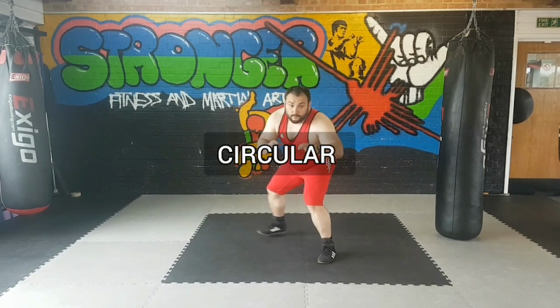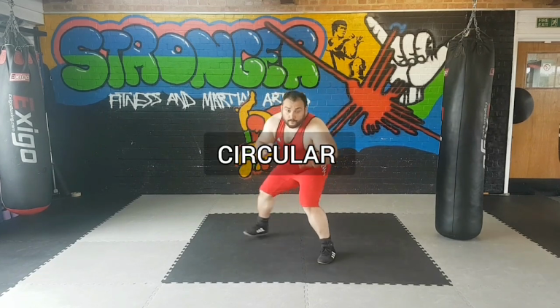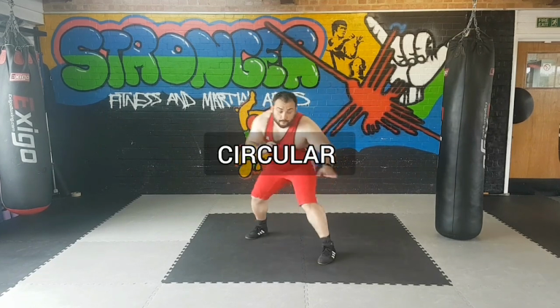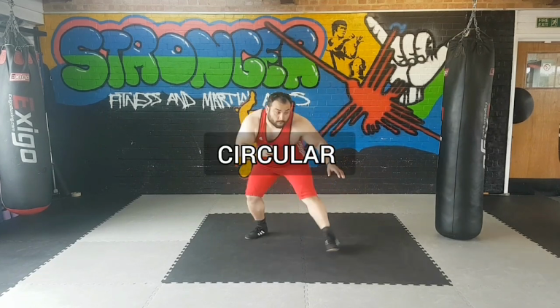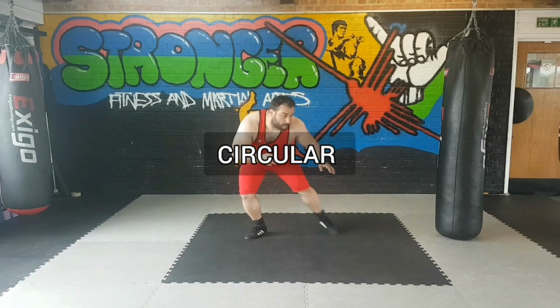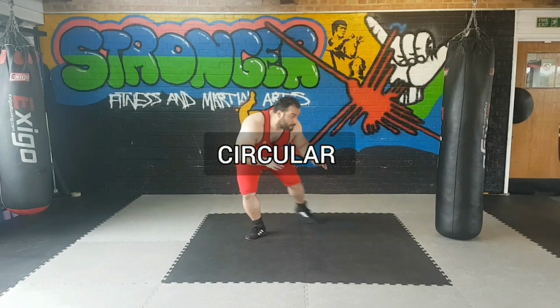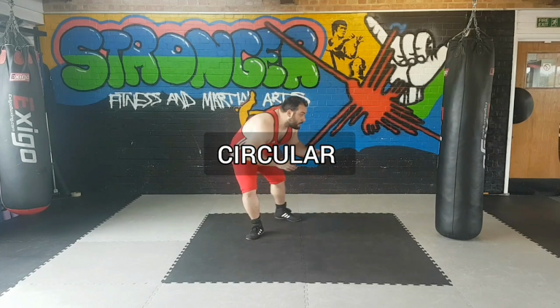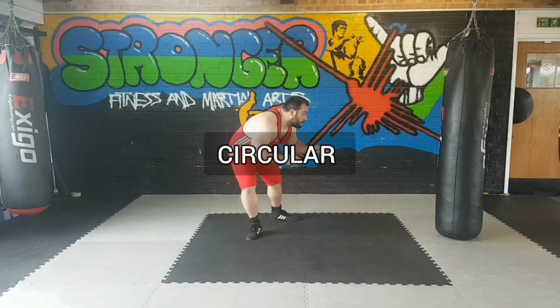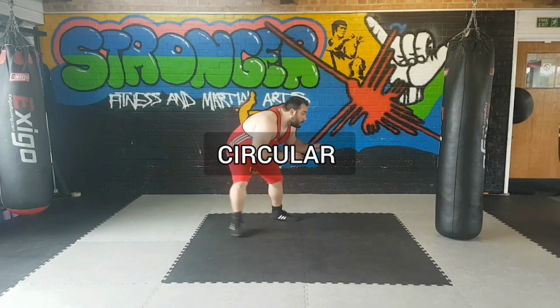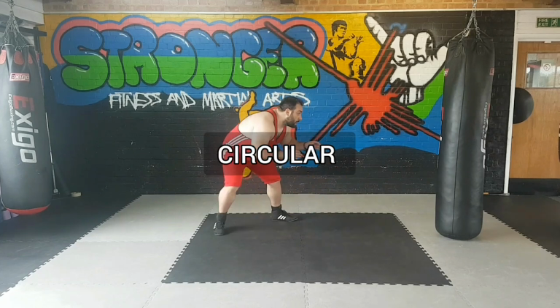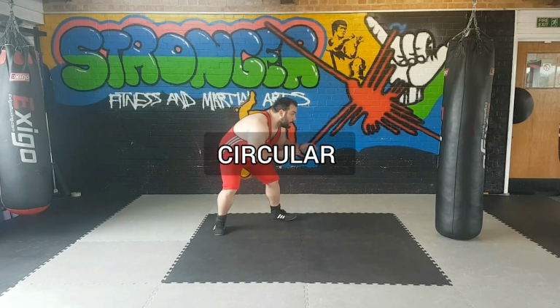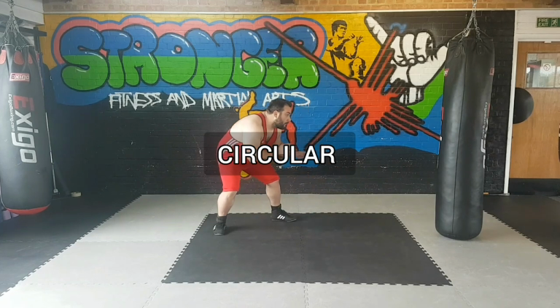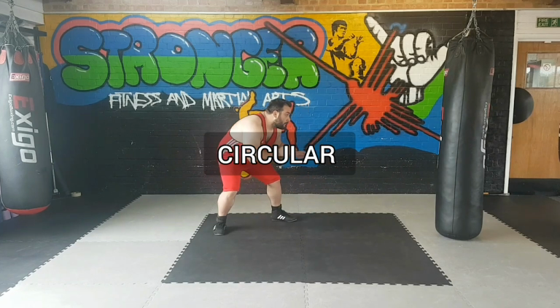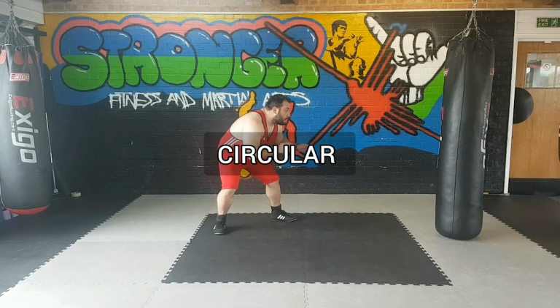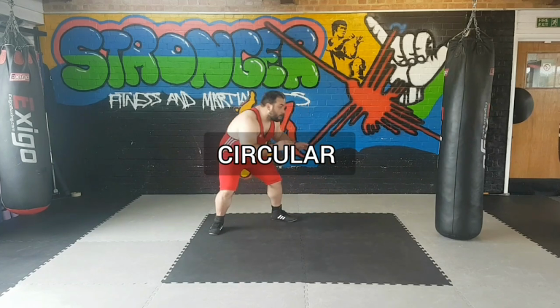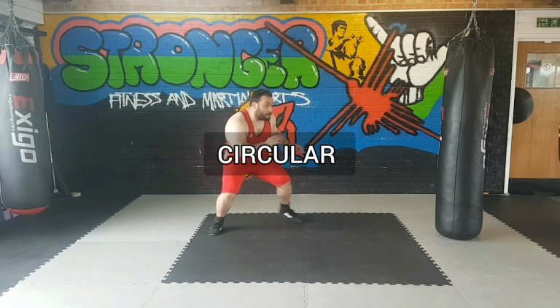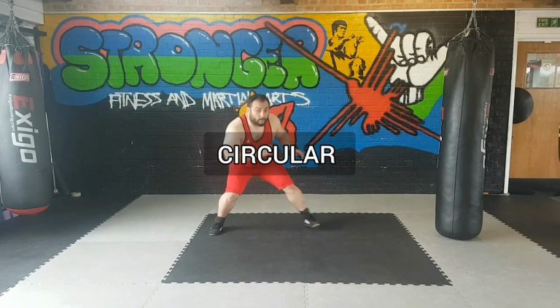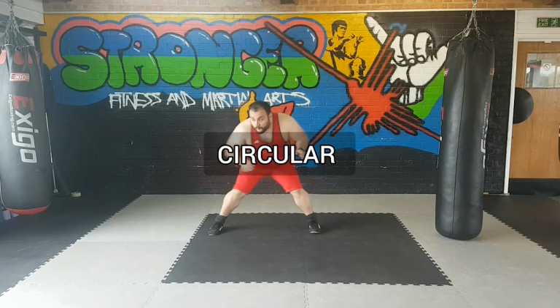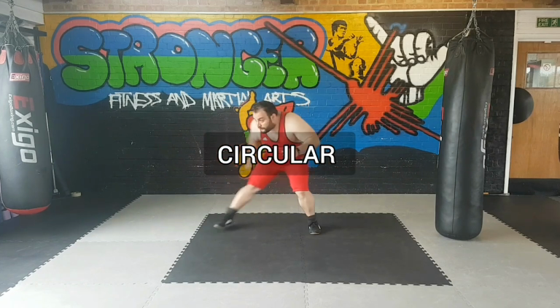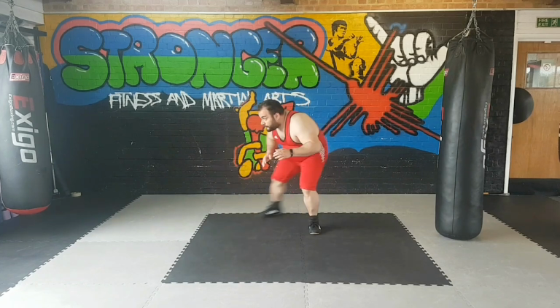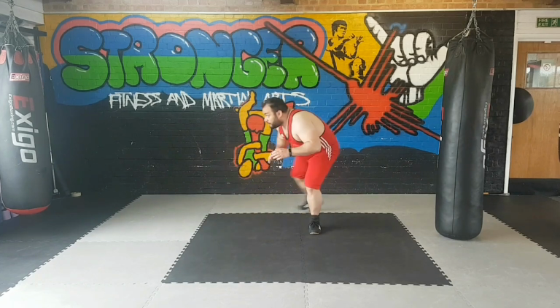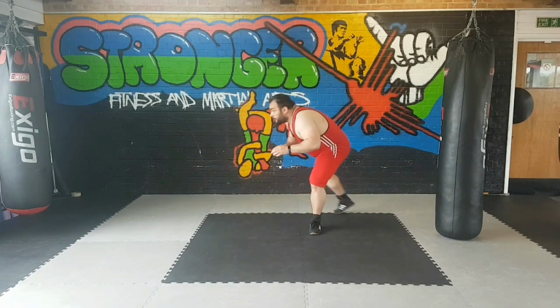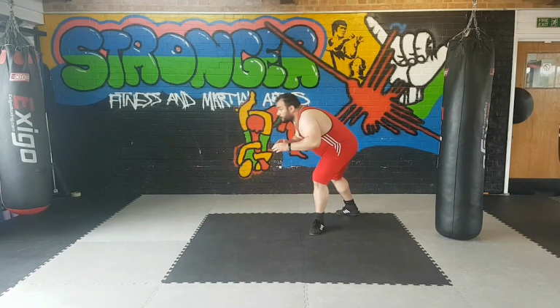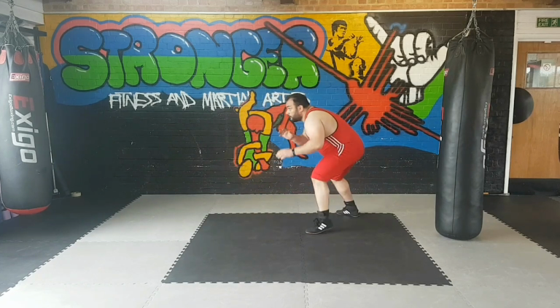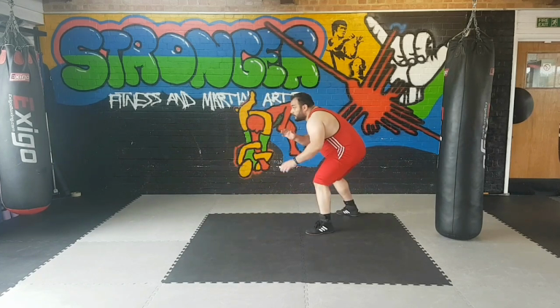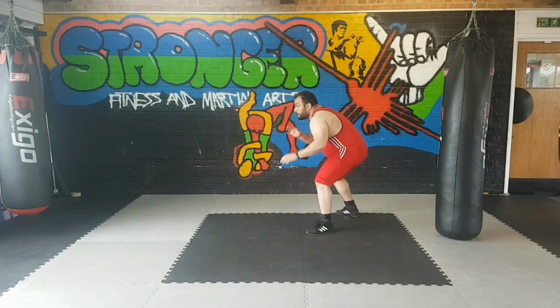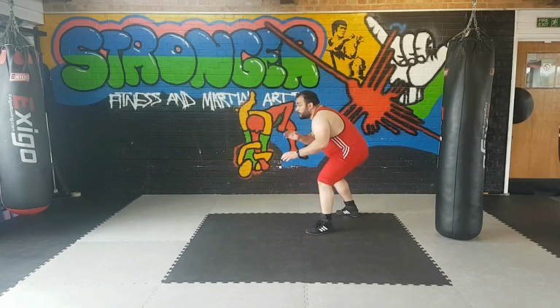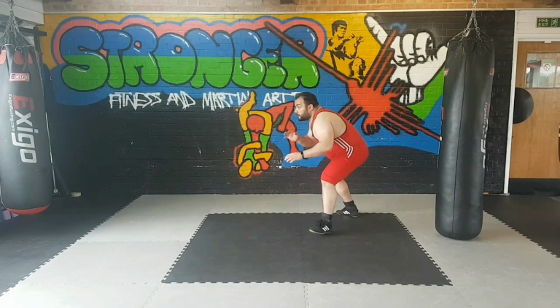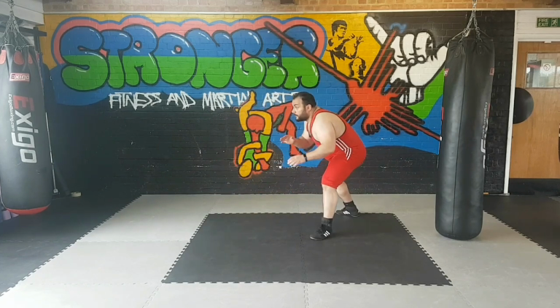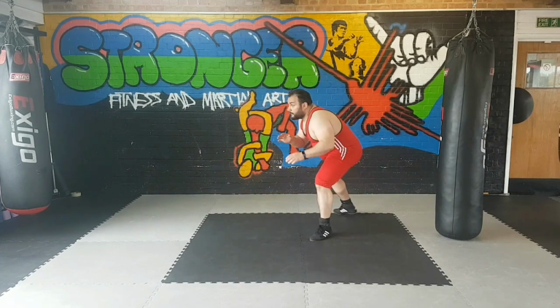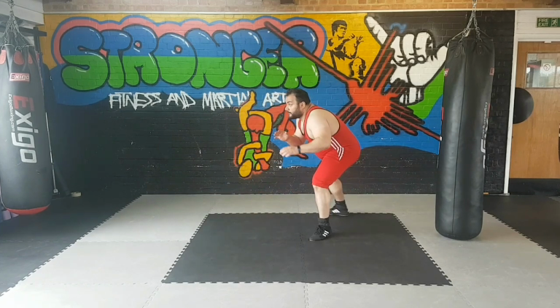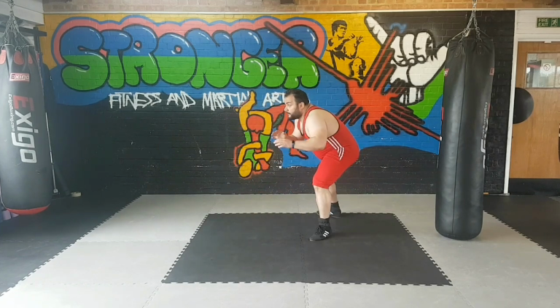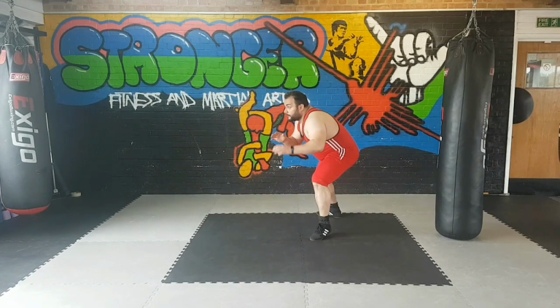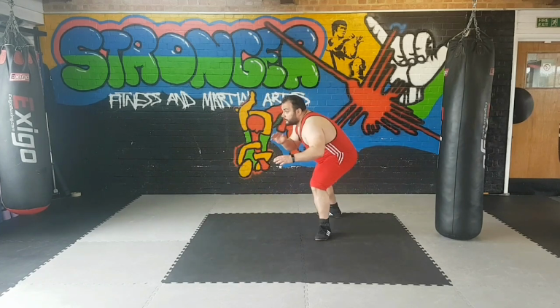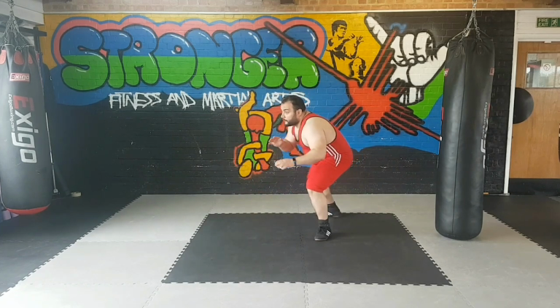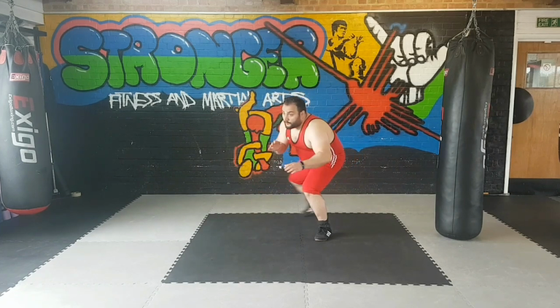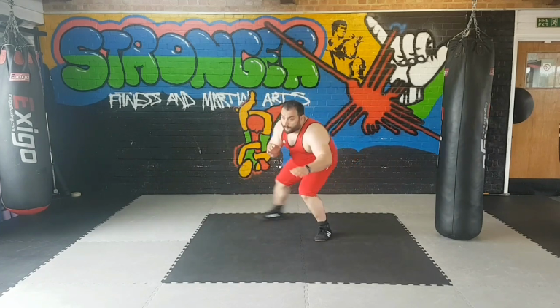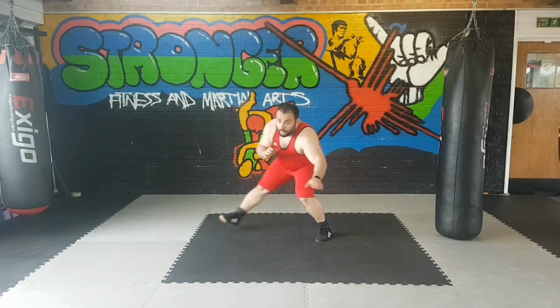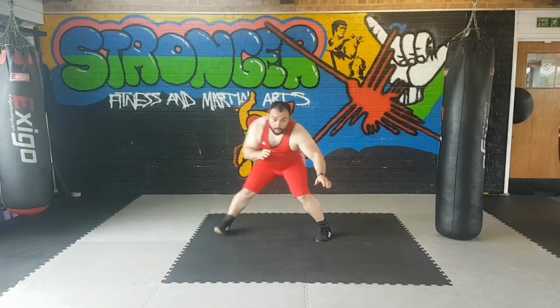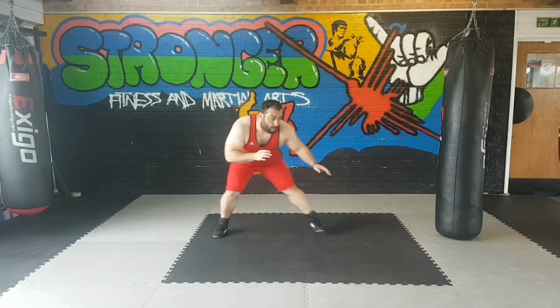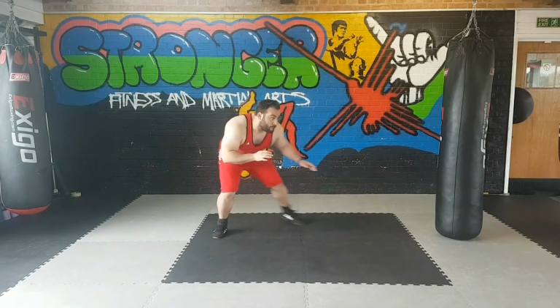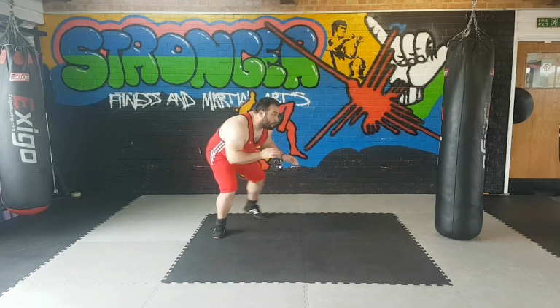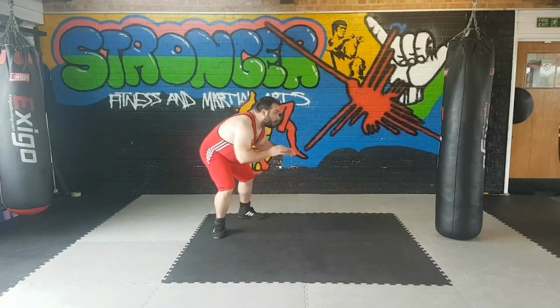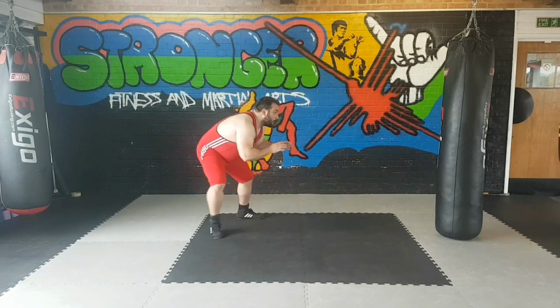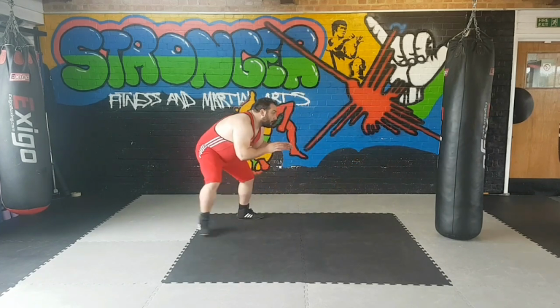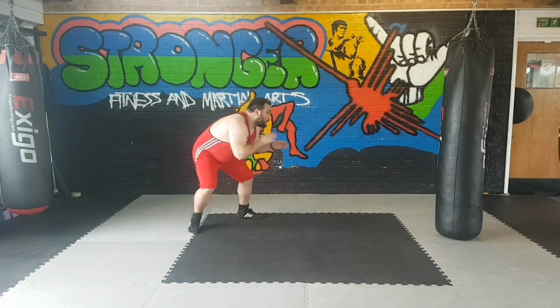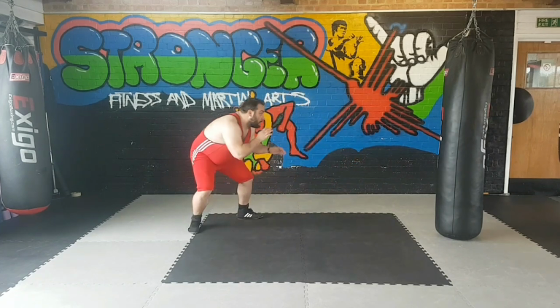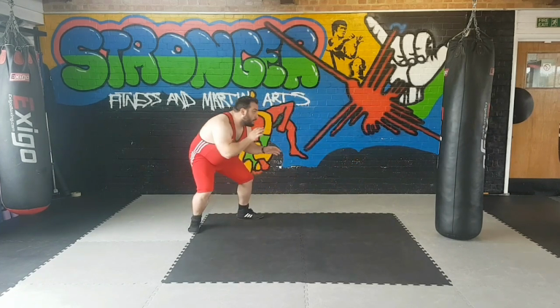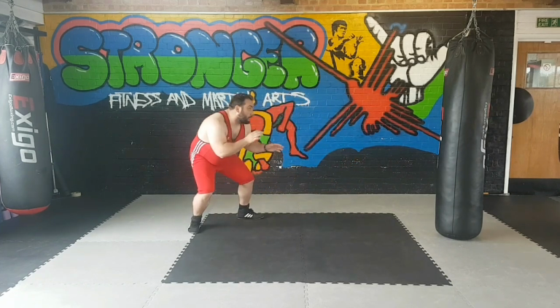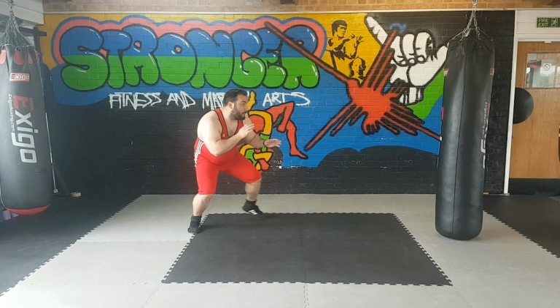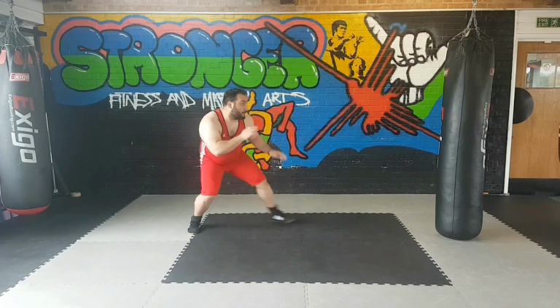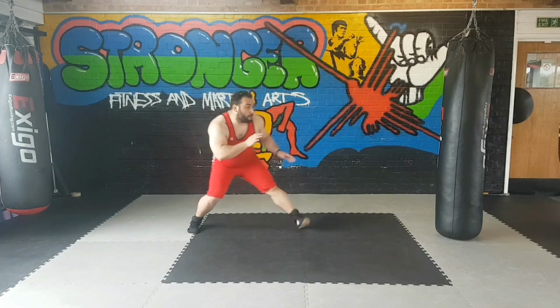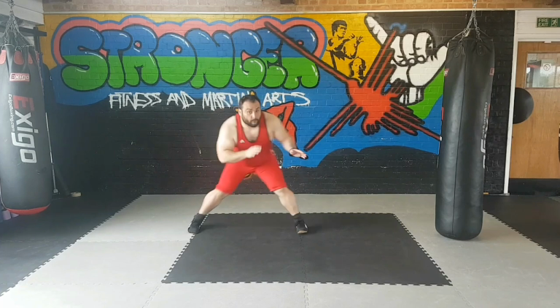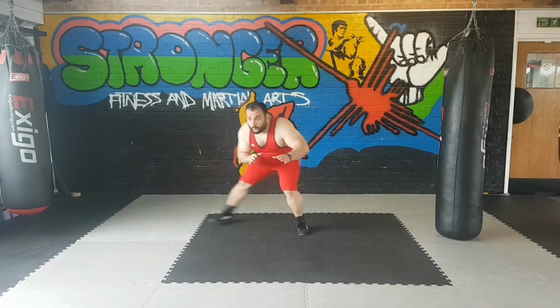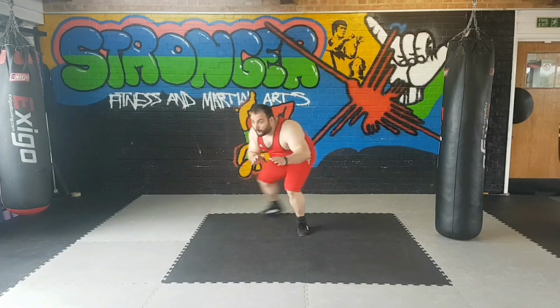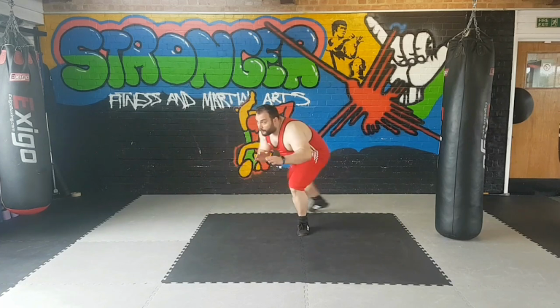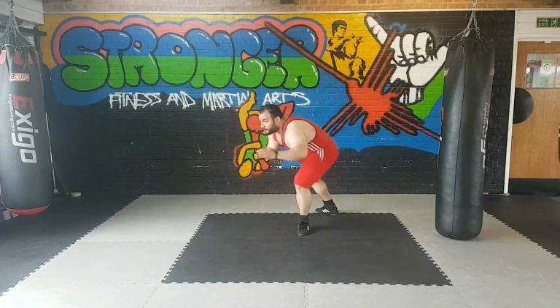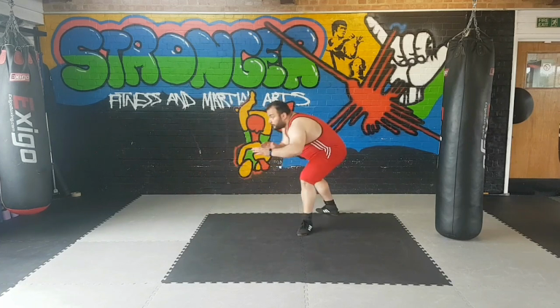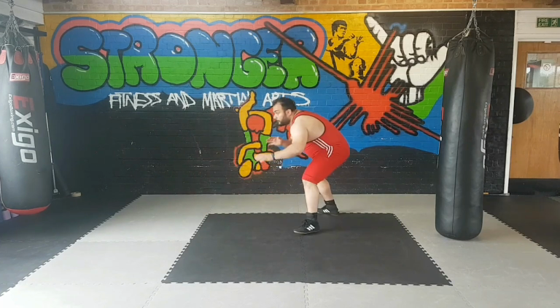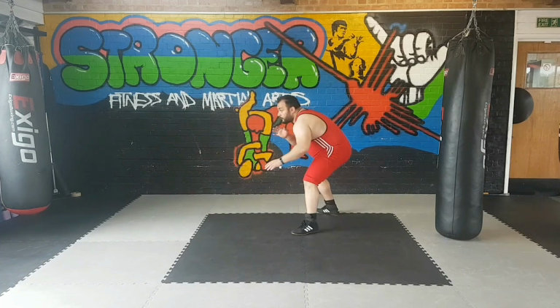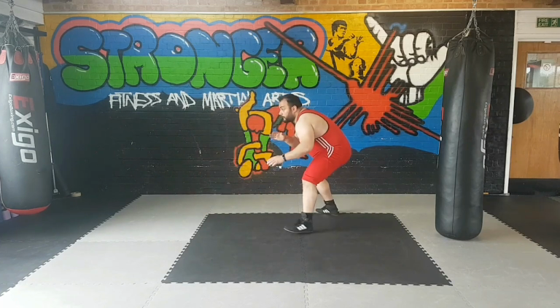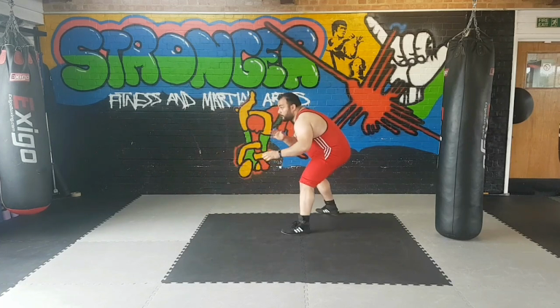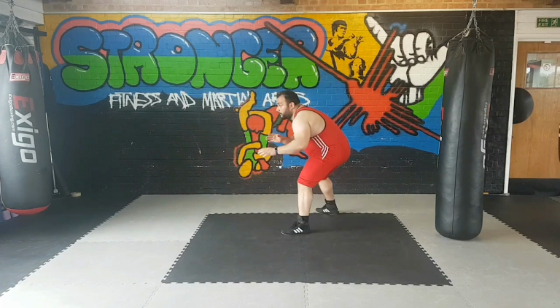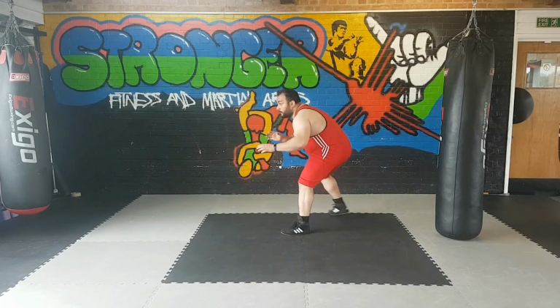And our last piece of the puzzle: the circular movements. As you can see over here, I'm always initiating the movement with my back leg.